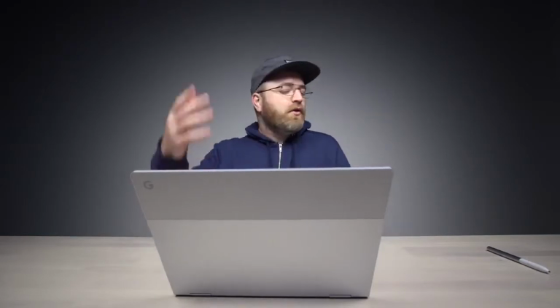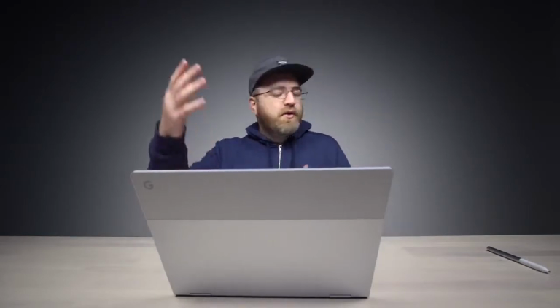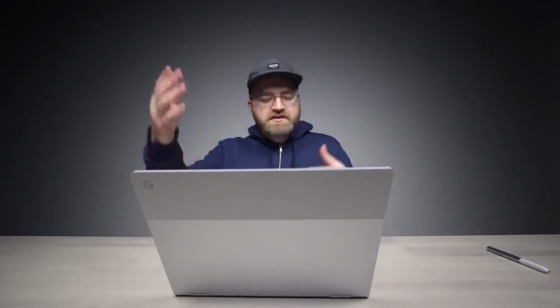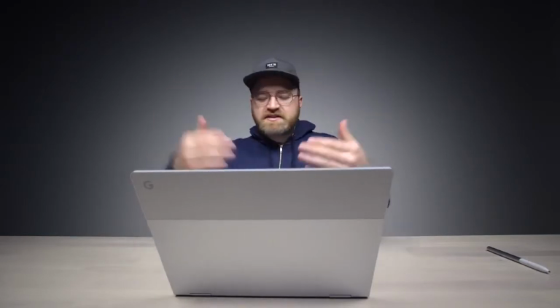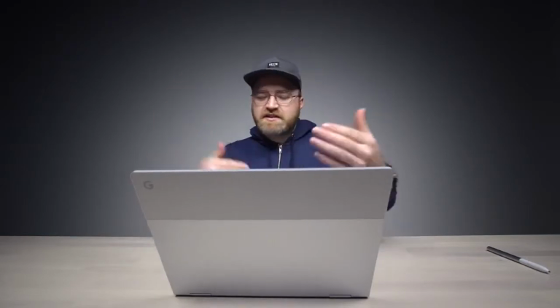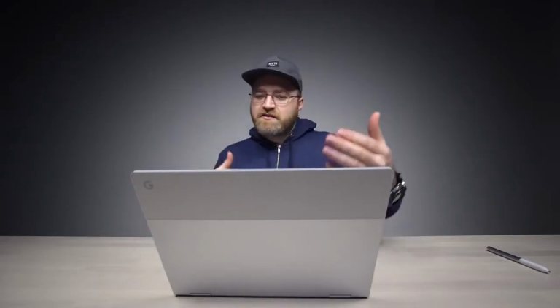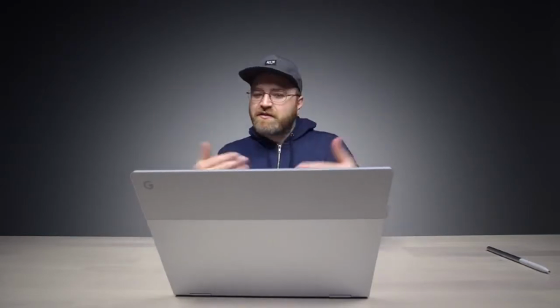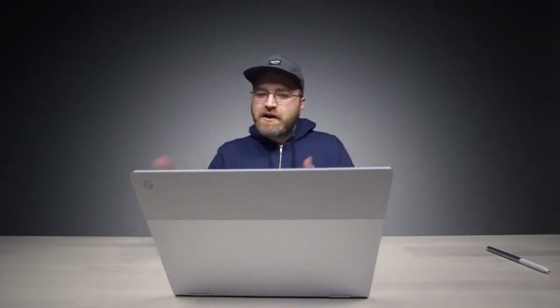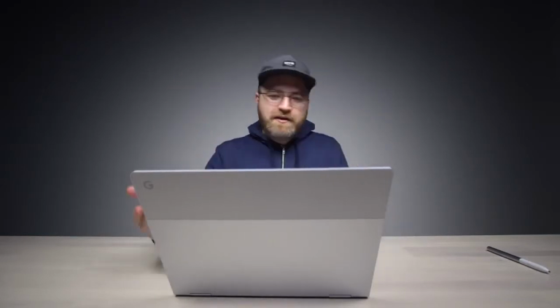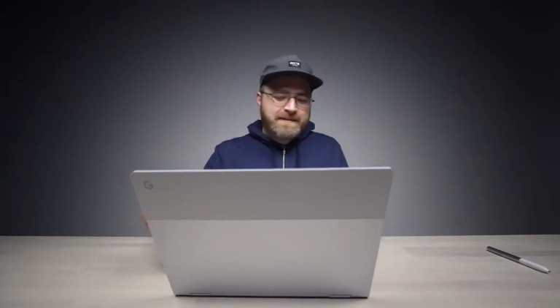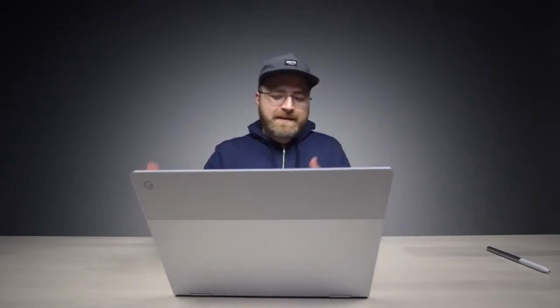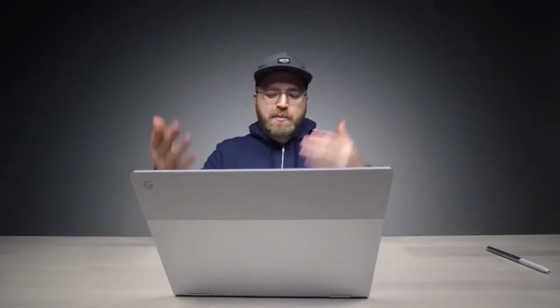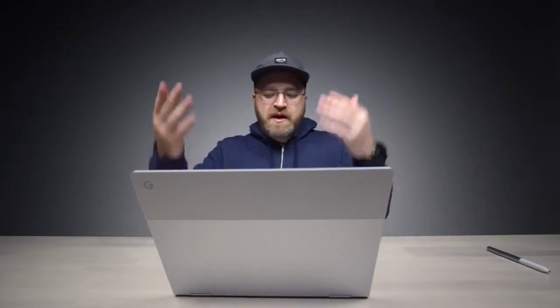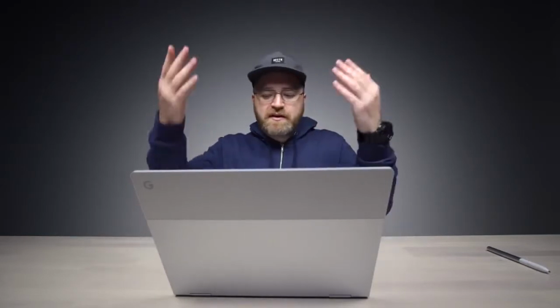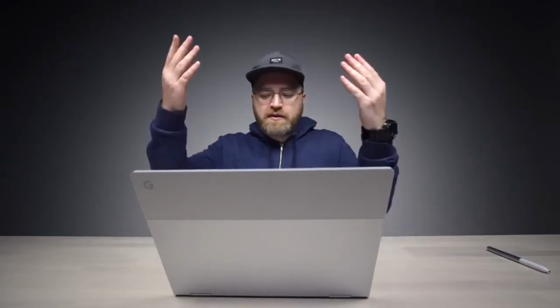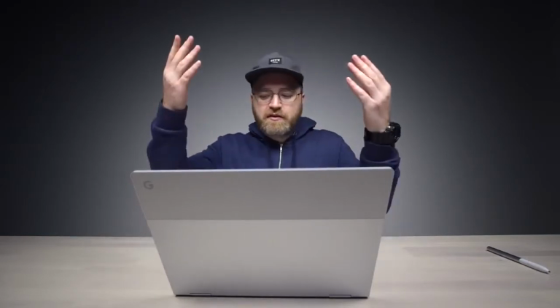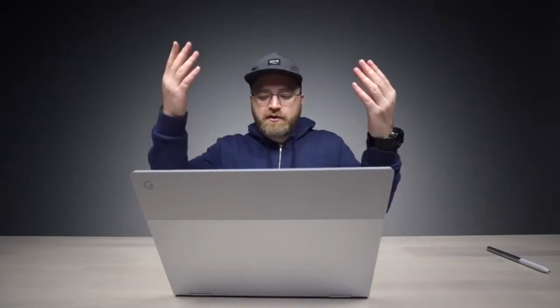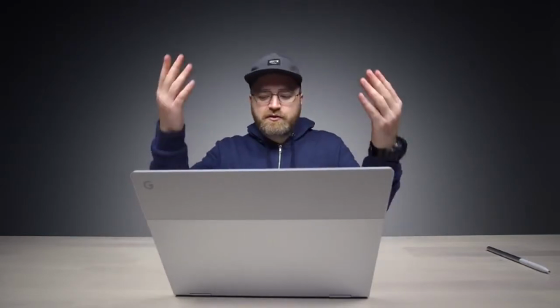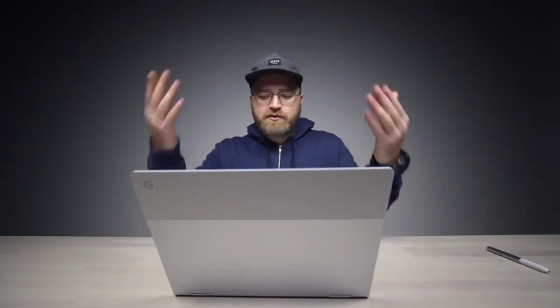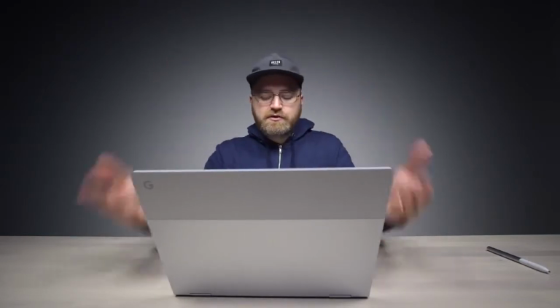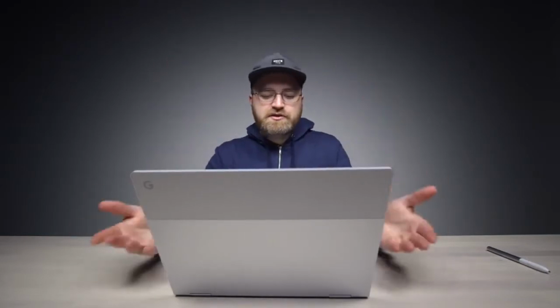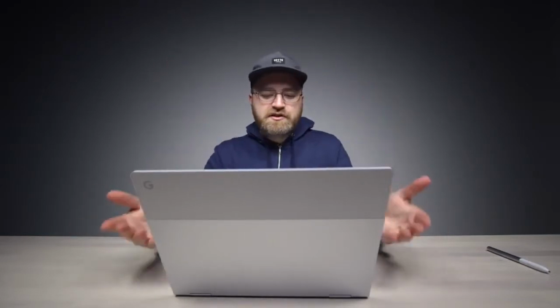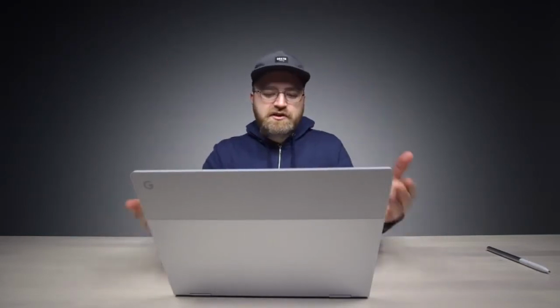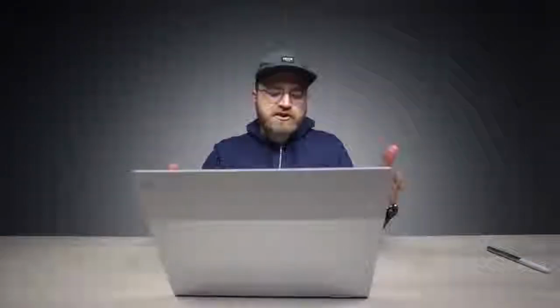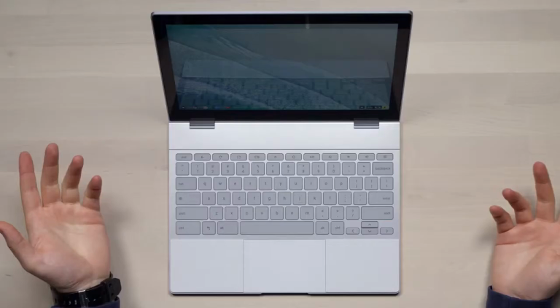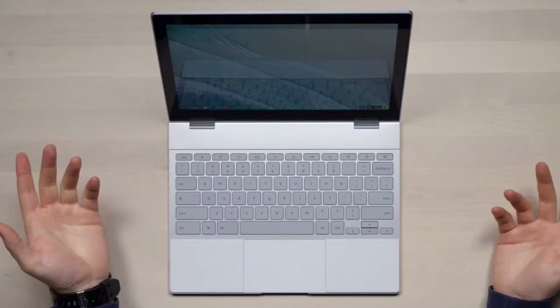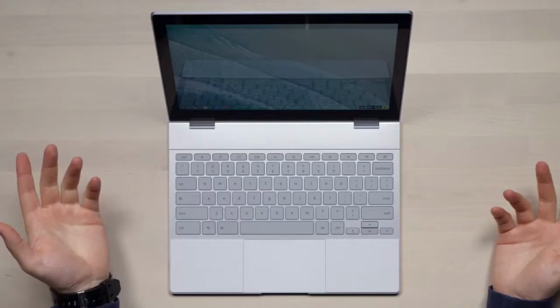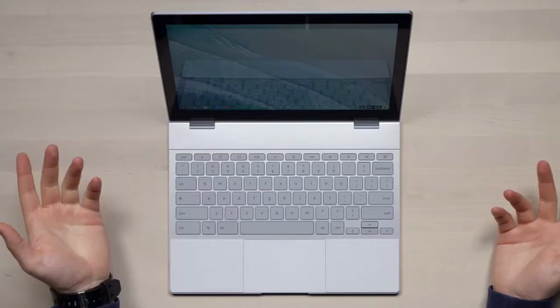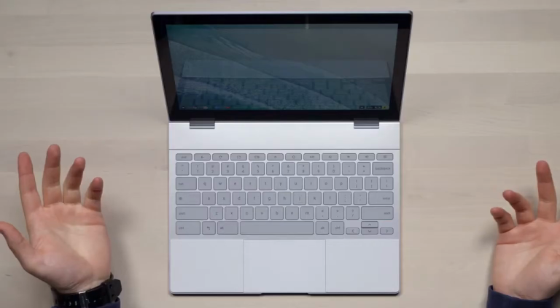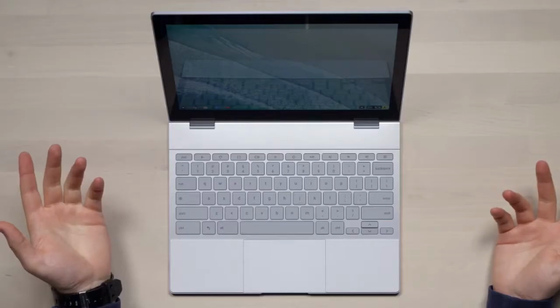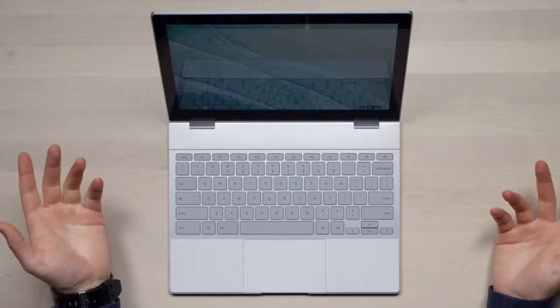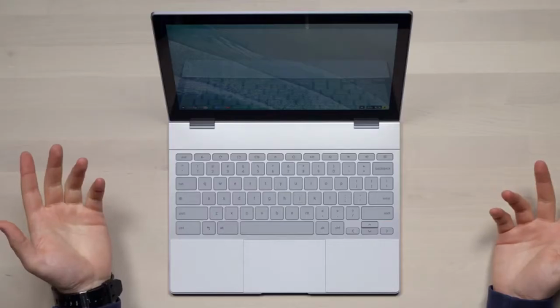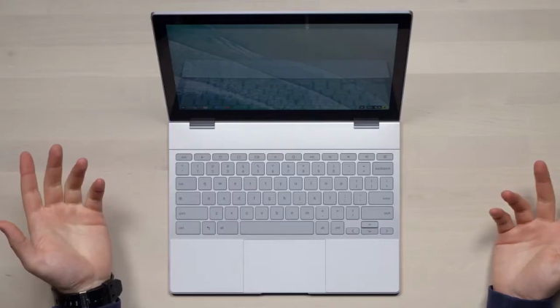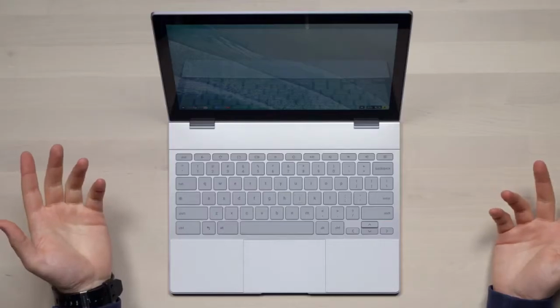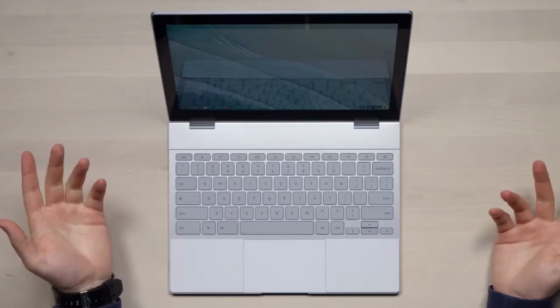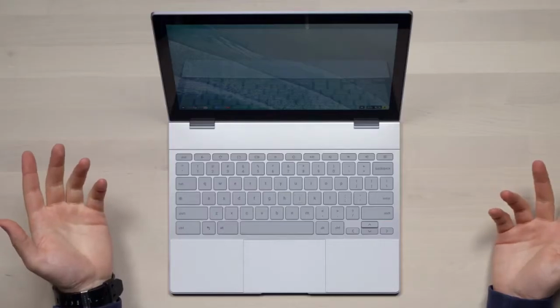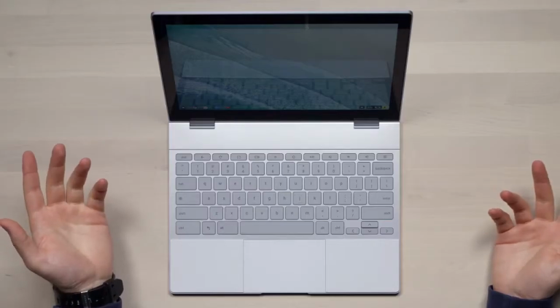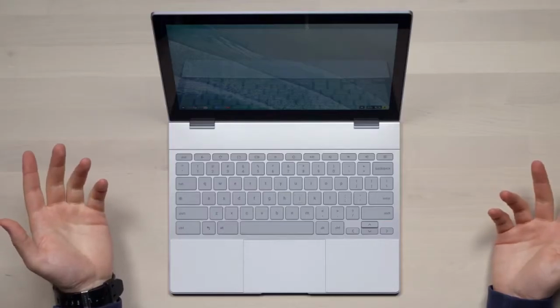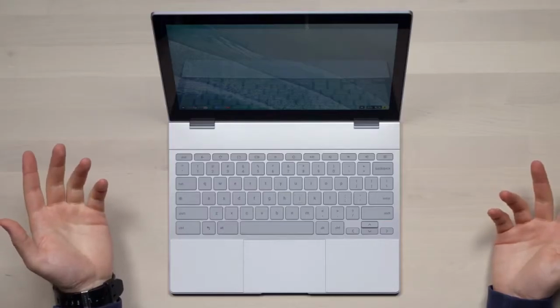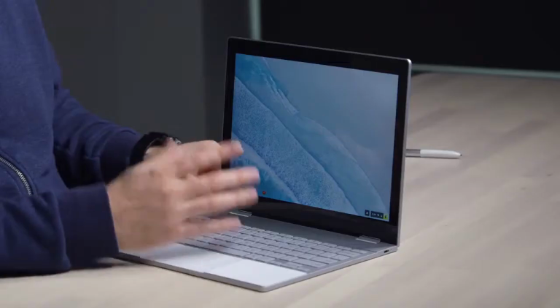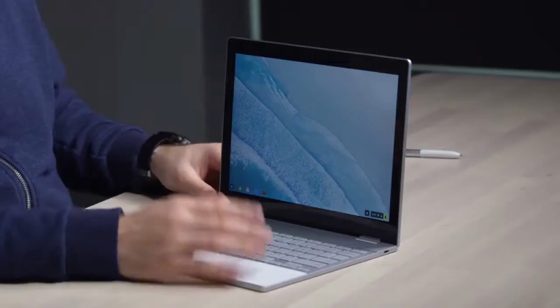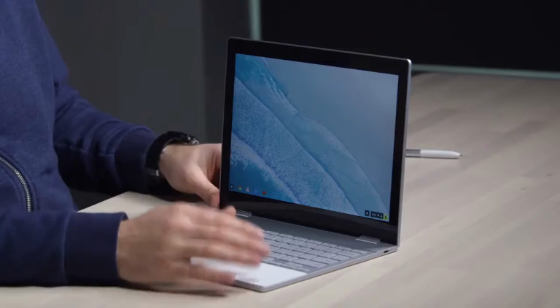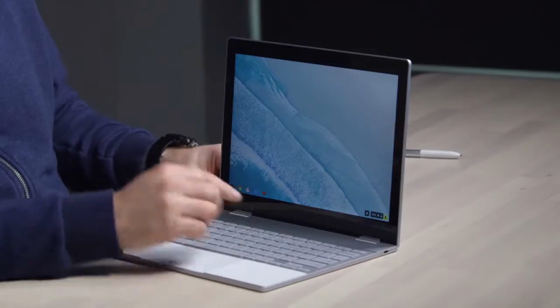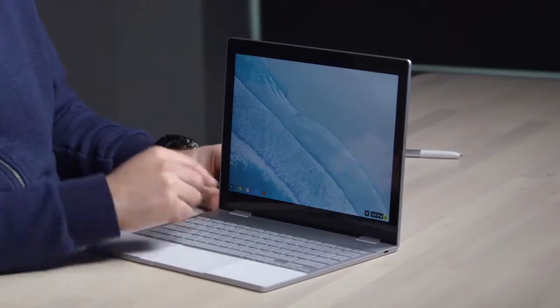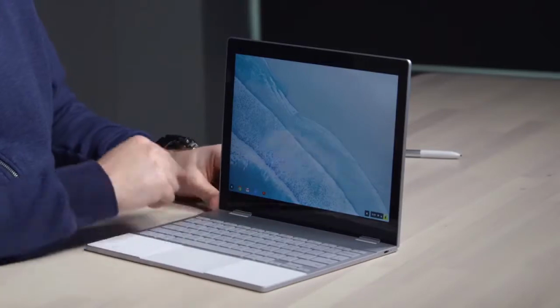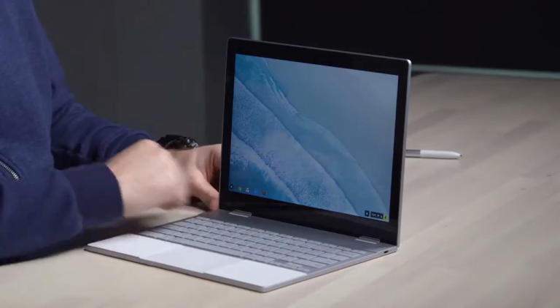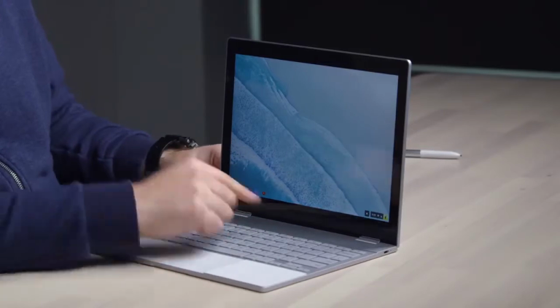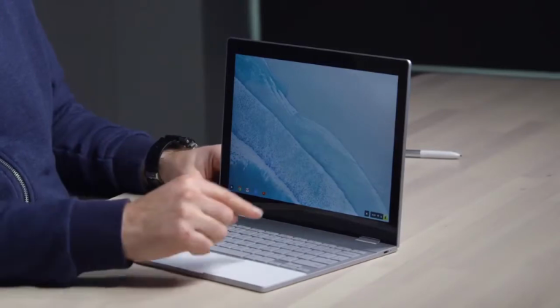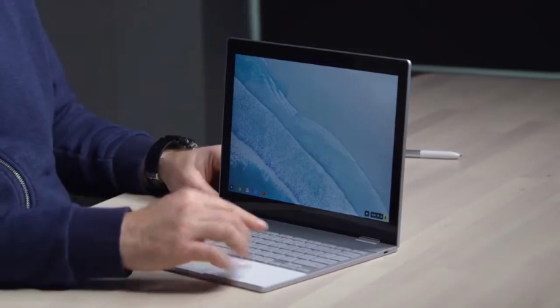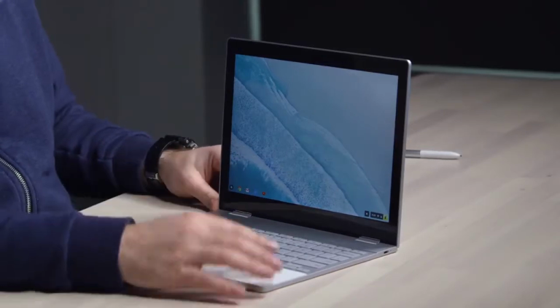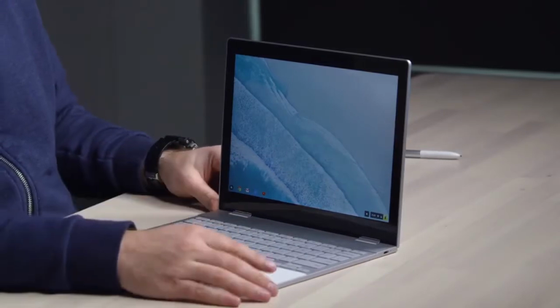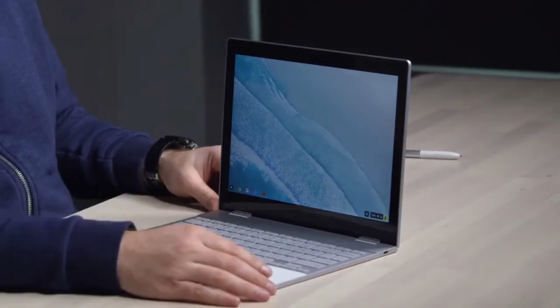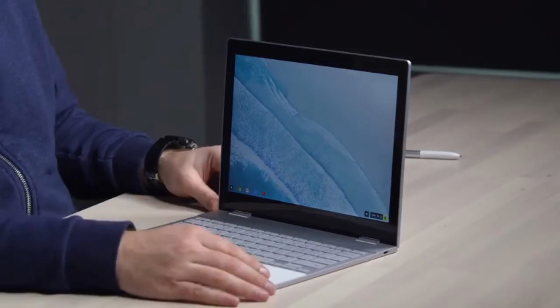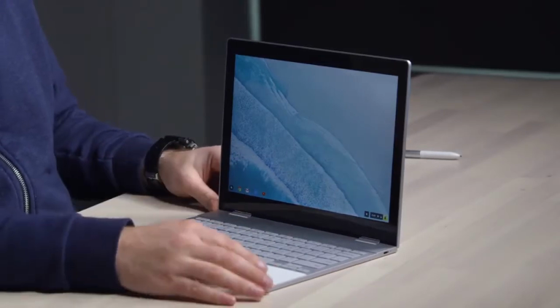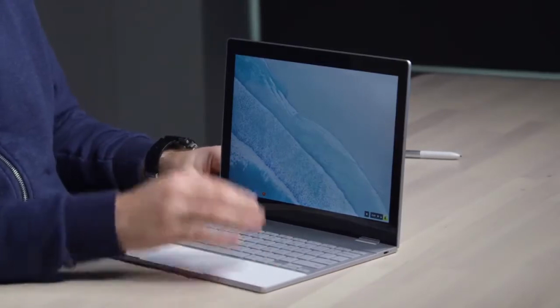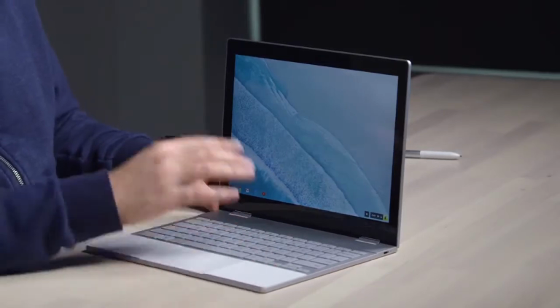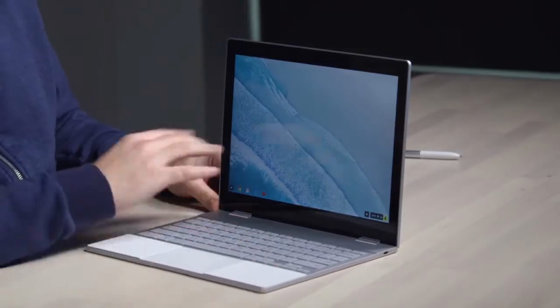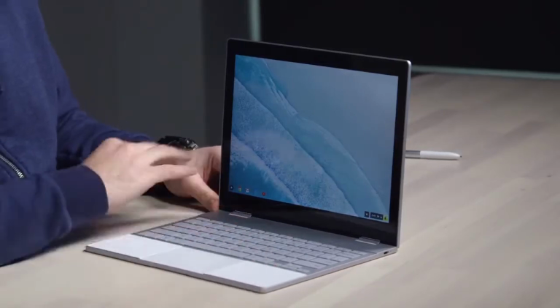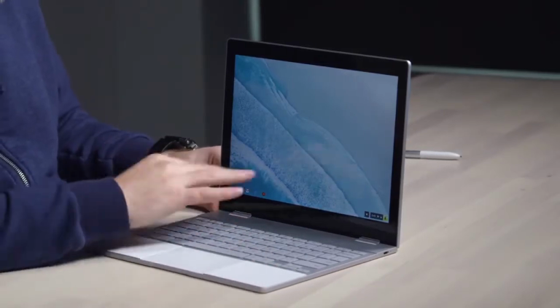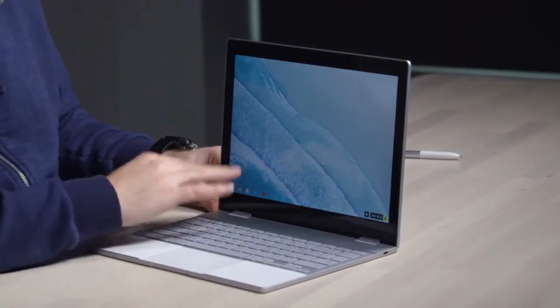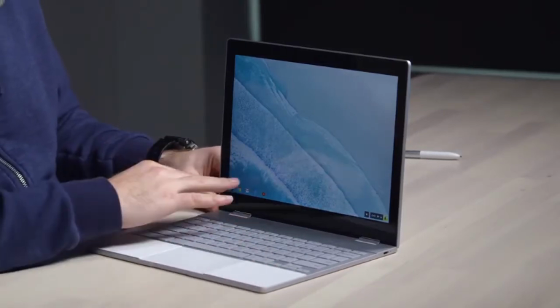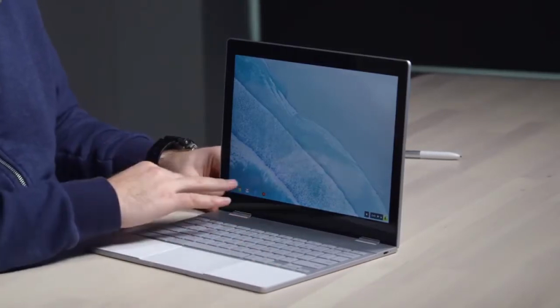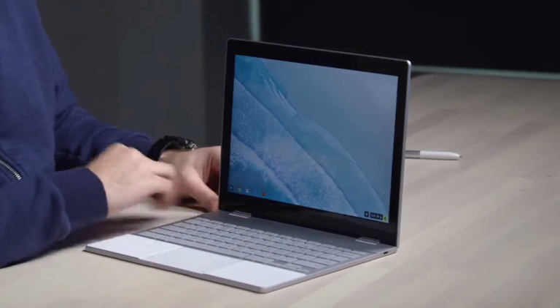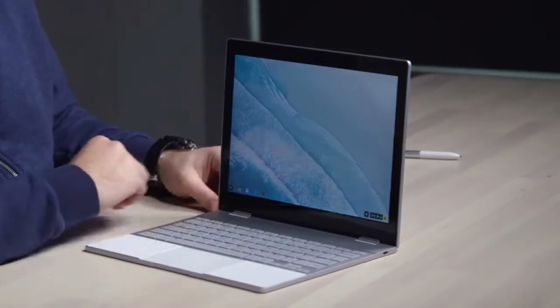Of course, that's going to vary depending on your usage. I've got it booted up now — you have your web apps, your basic ones down below.